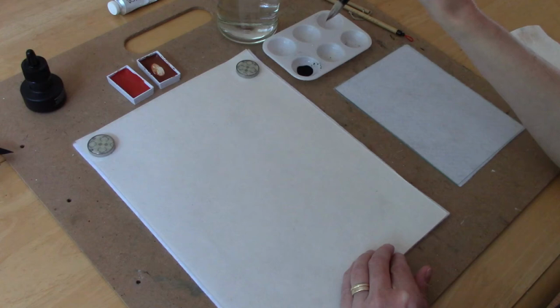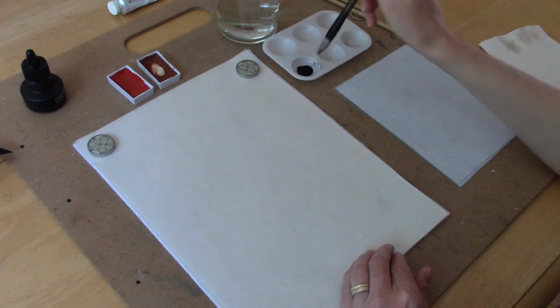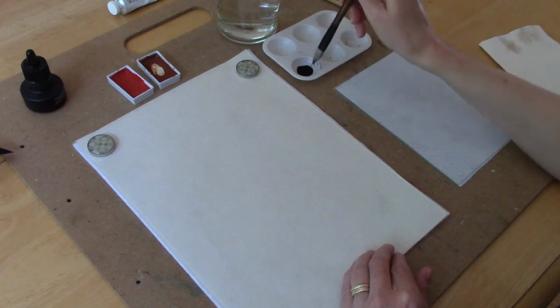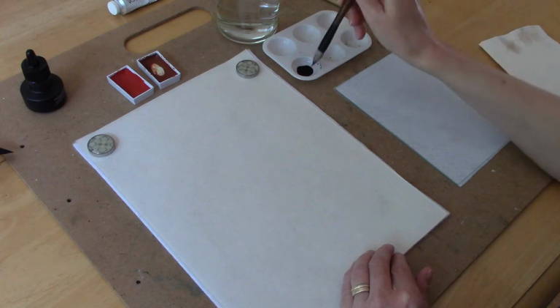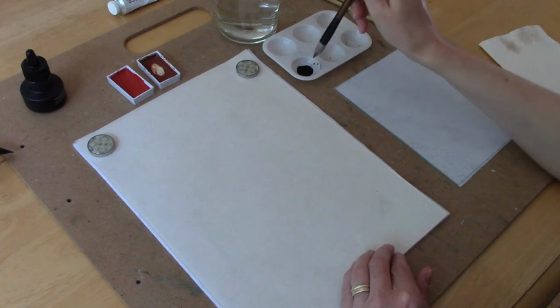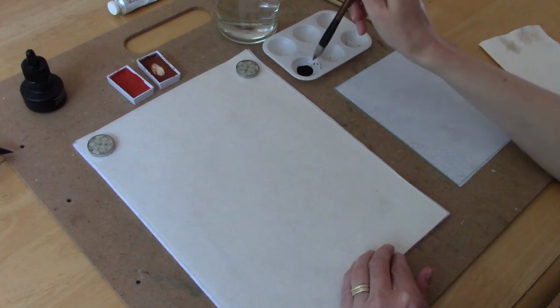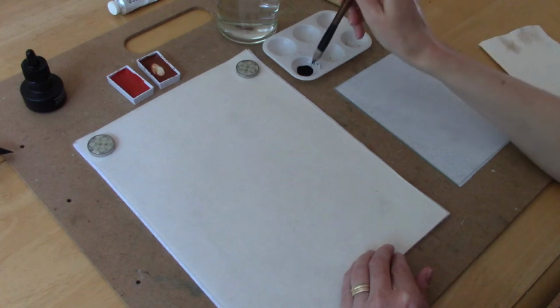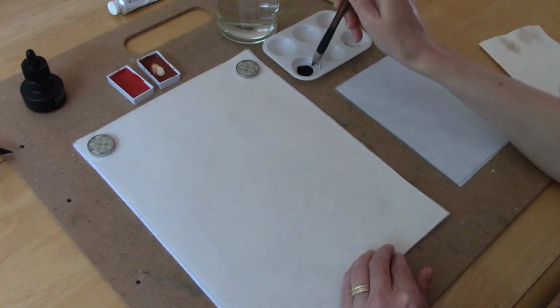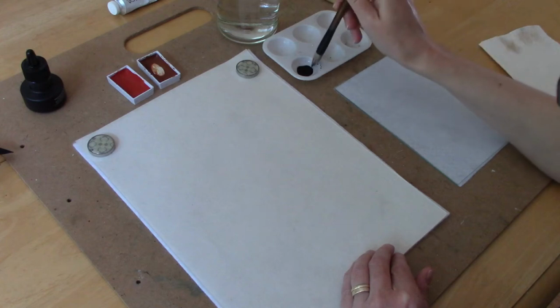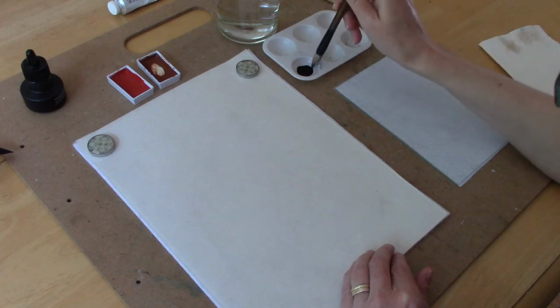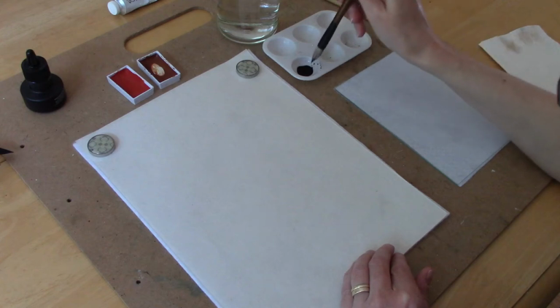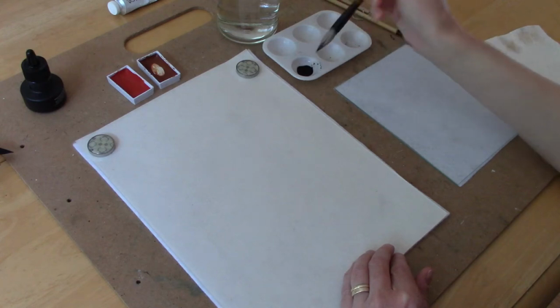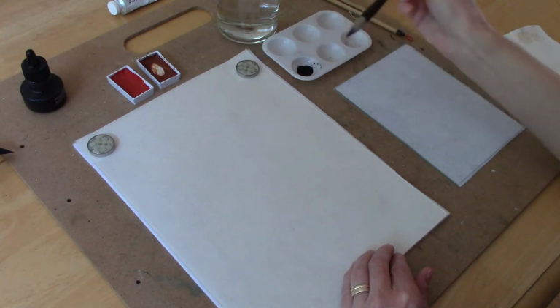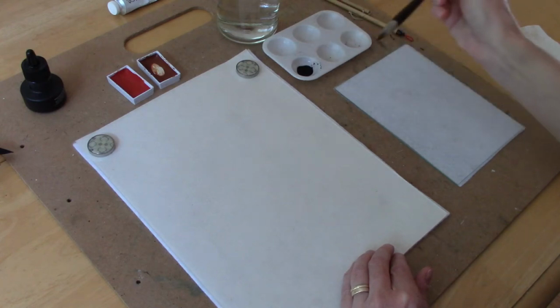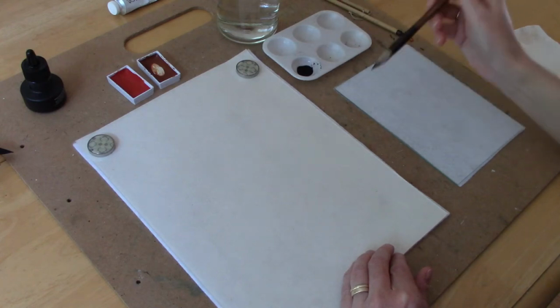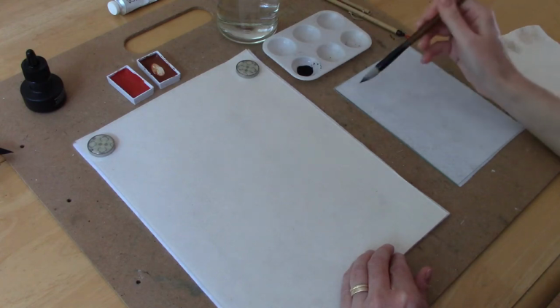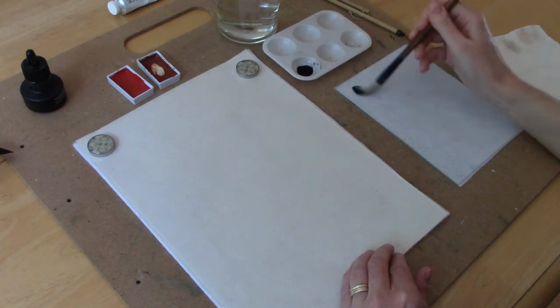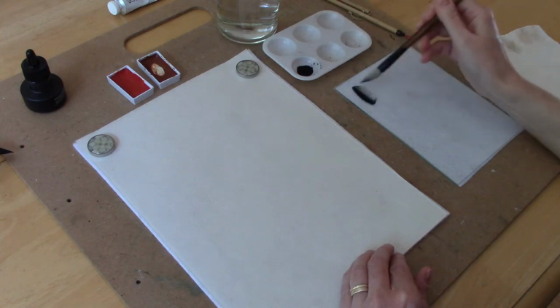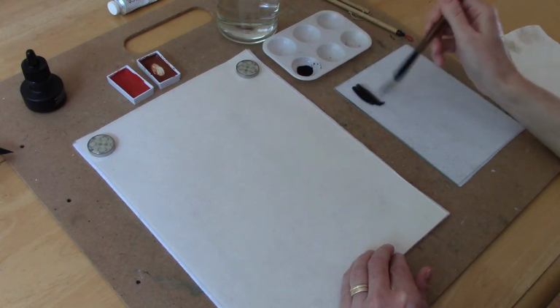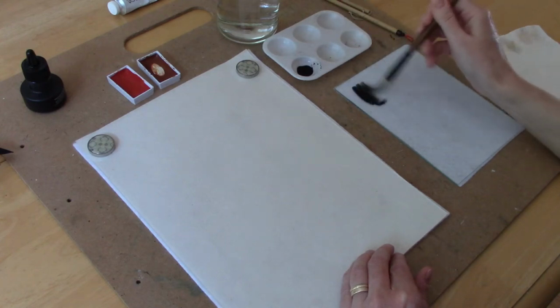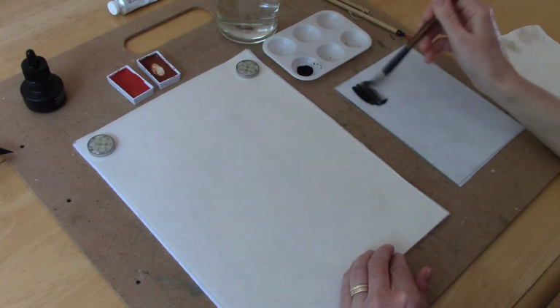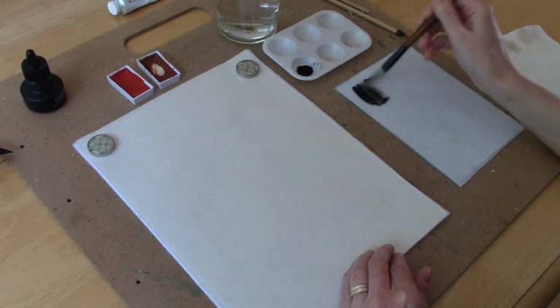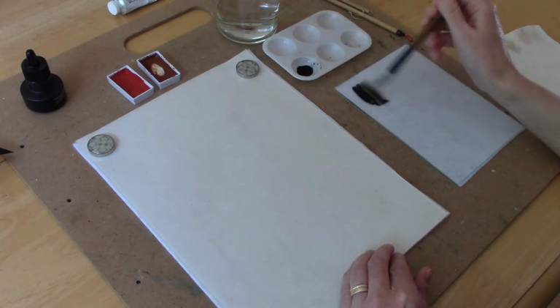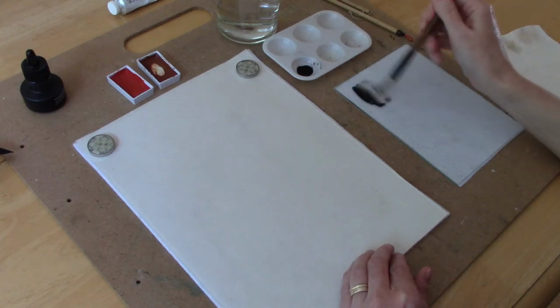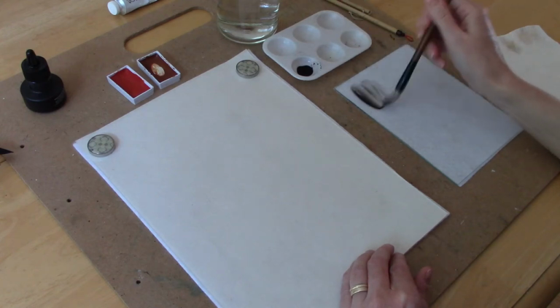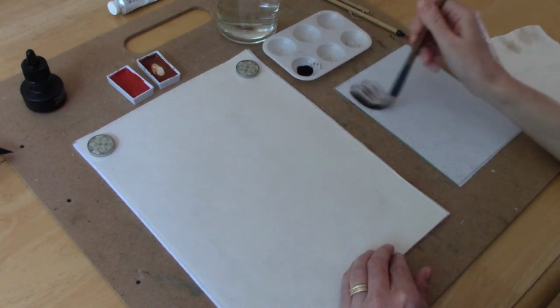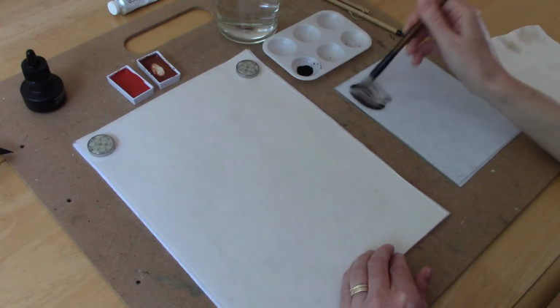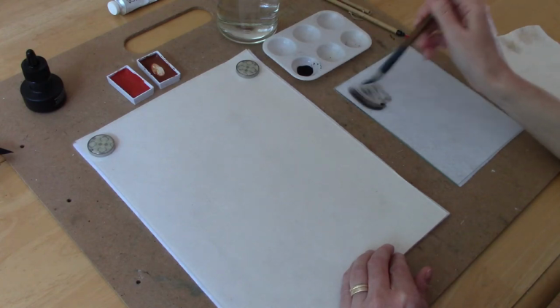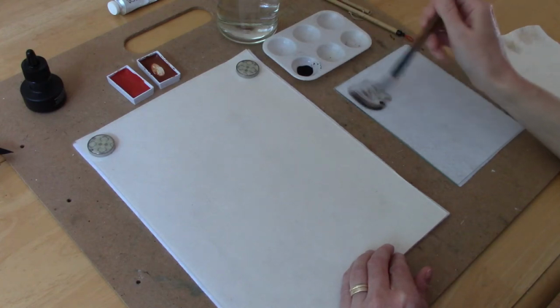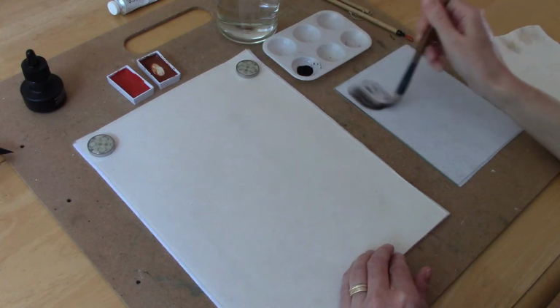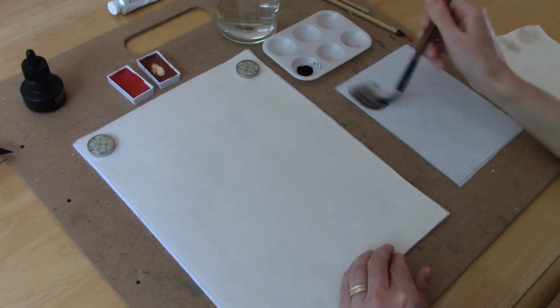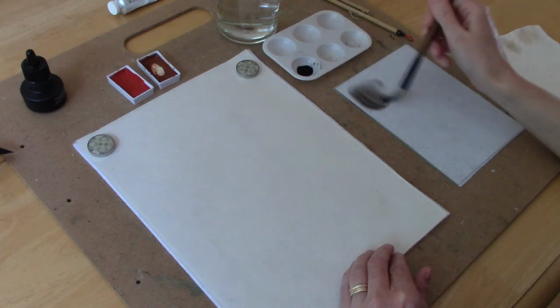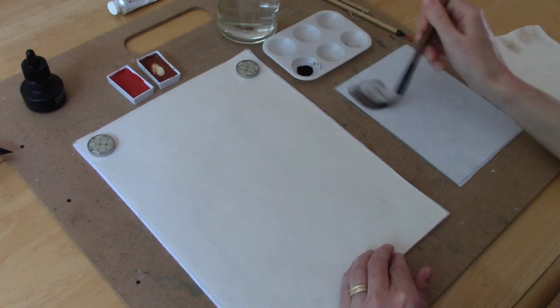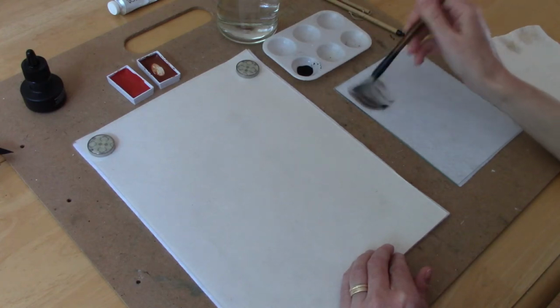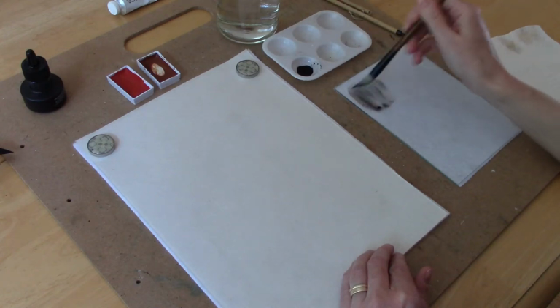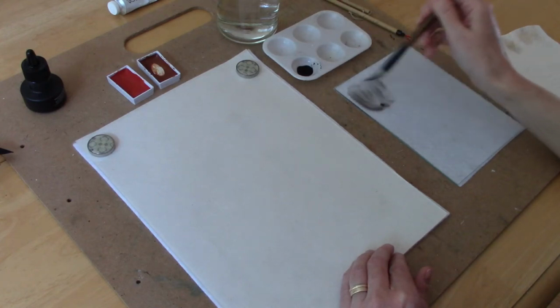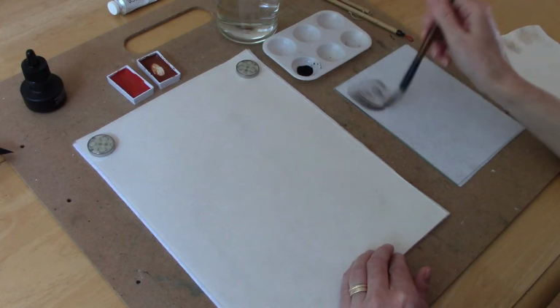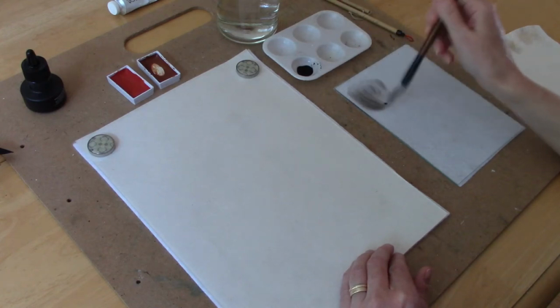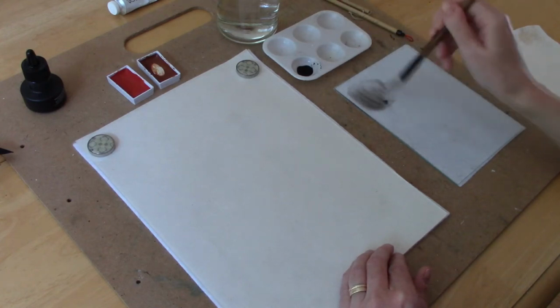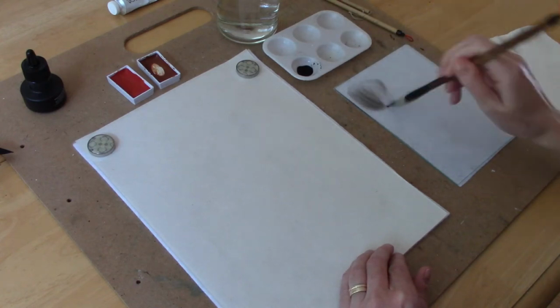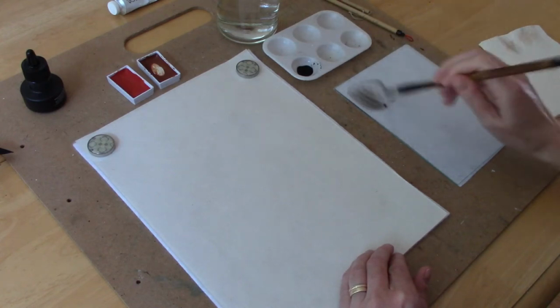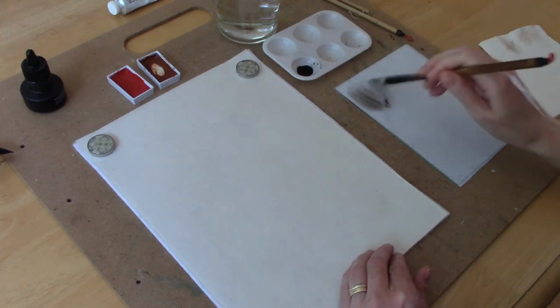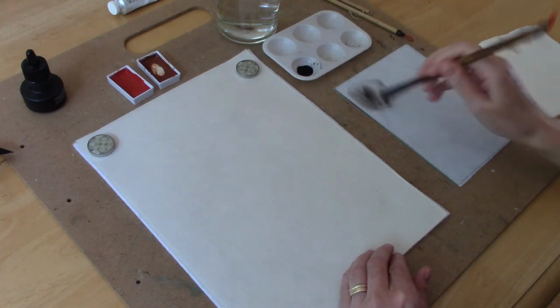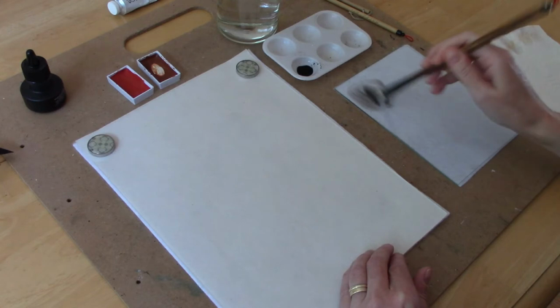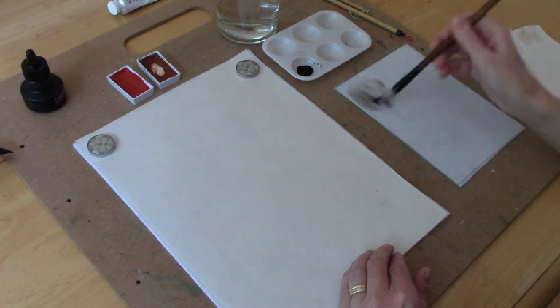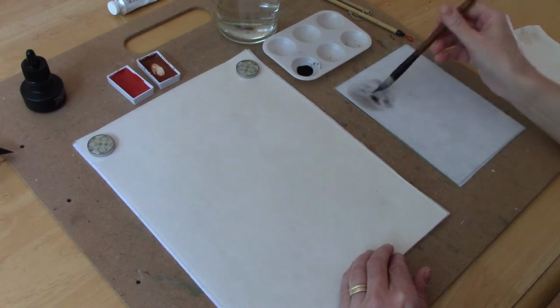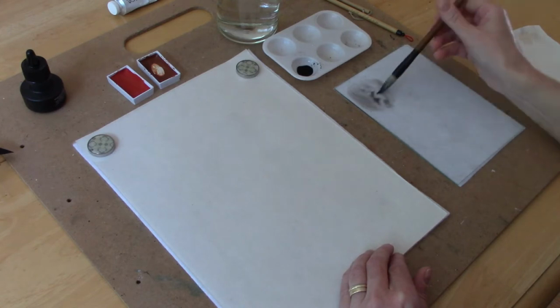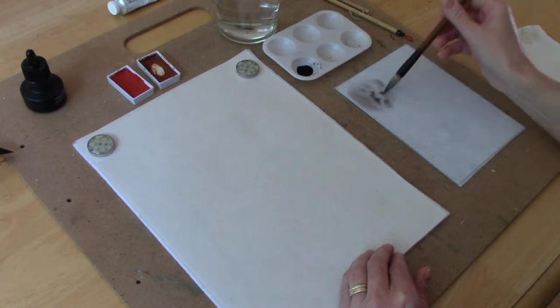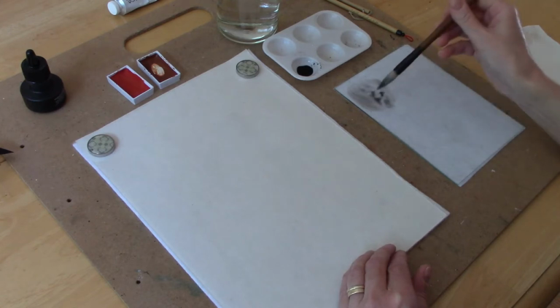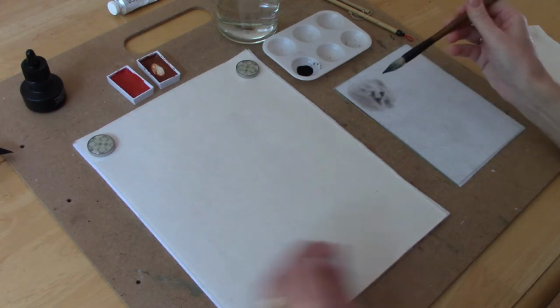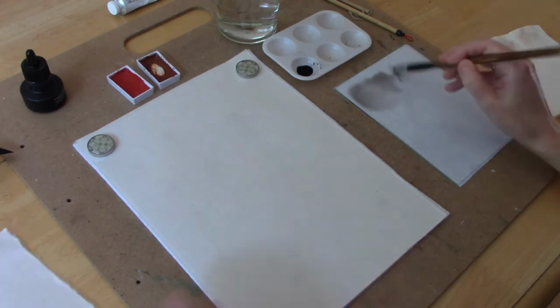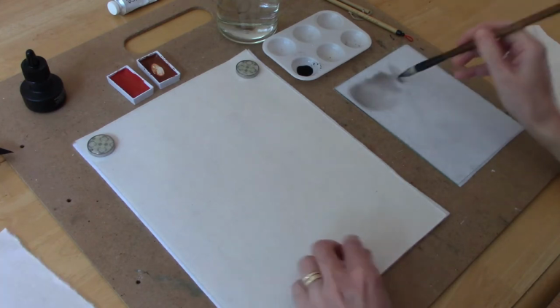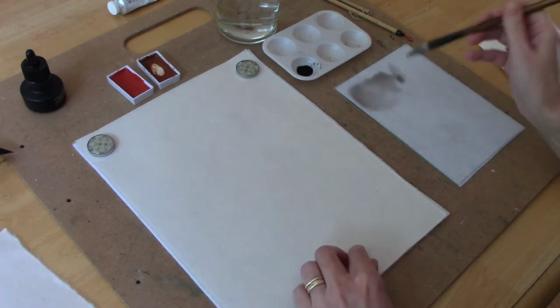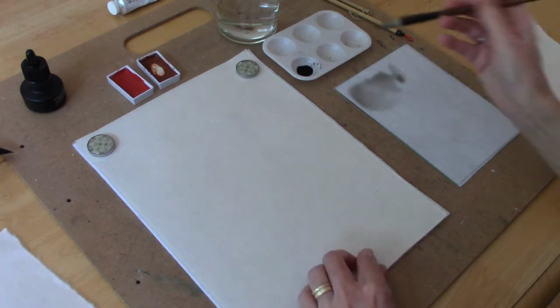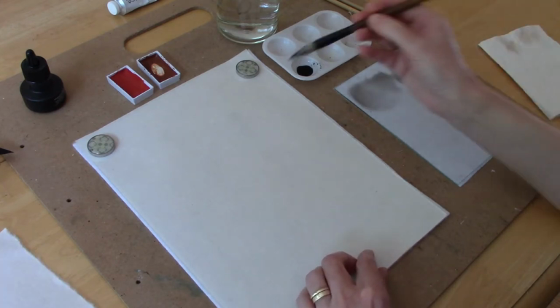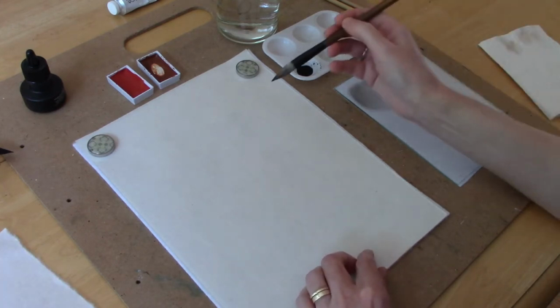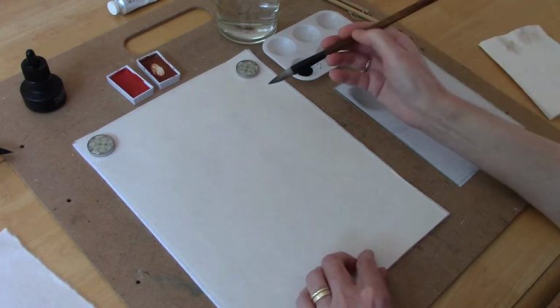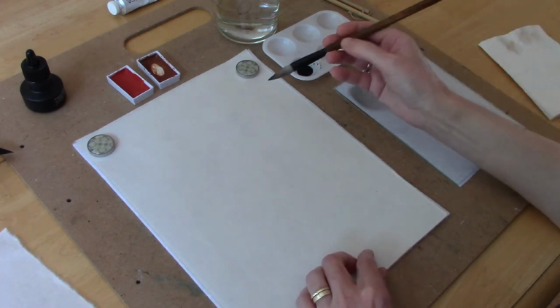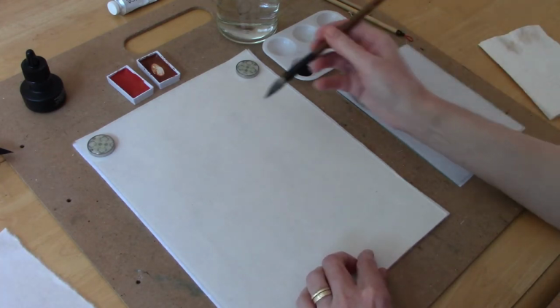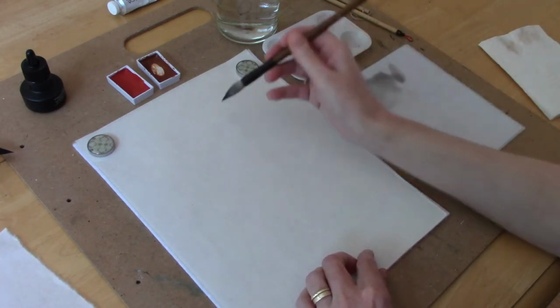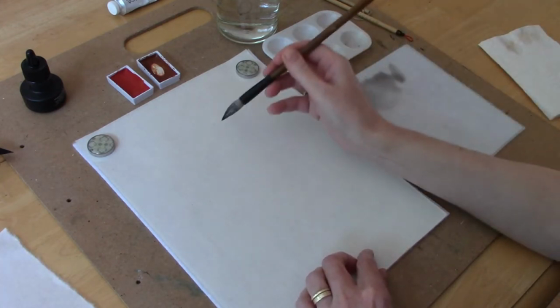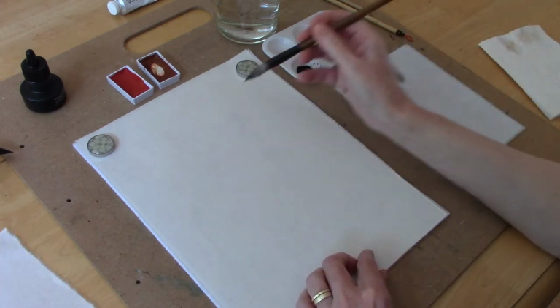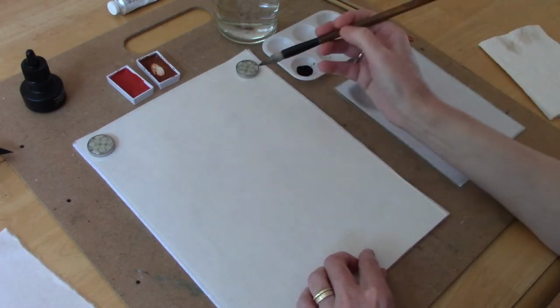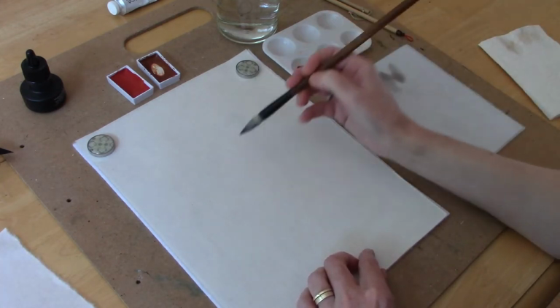Hi everyone! In today's video I'm going to share how I paint a mountain landscape in the Chinese brush painting style.